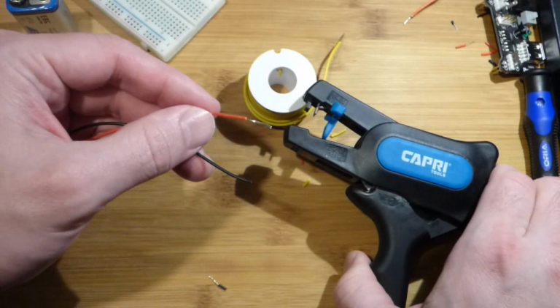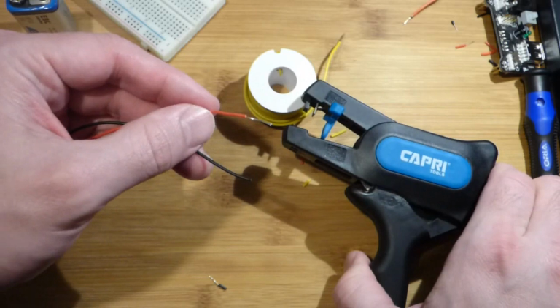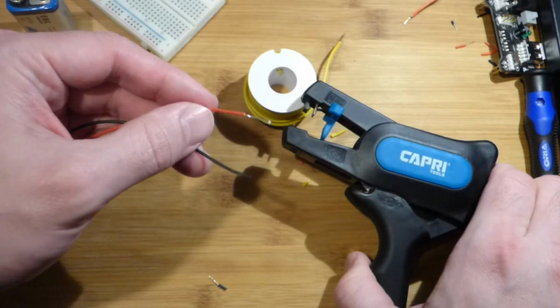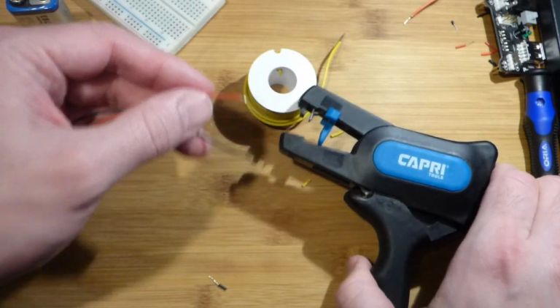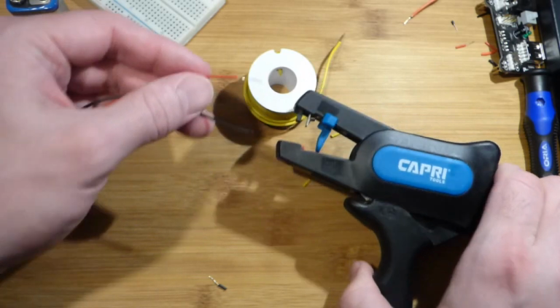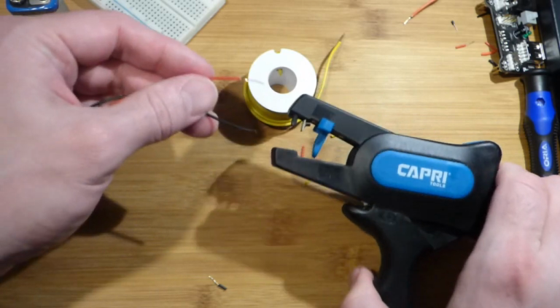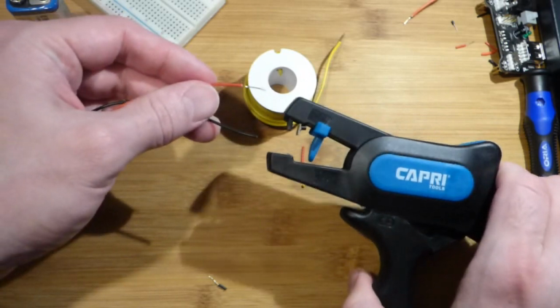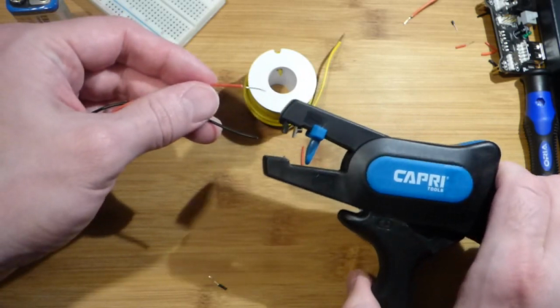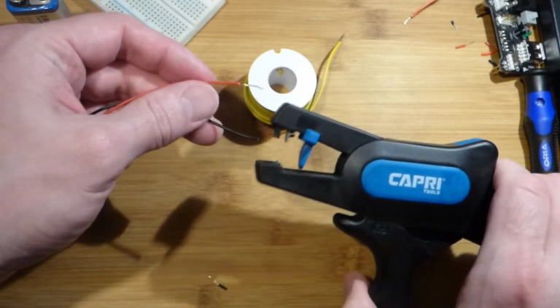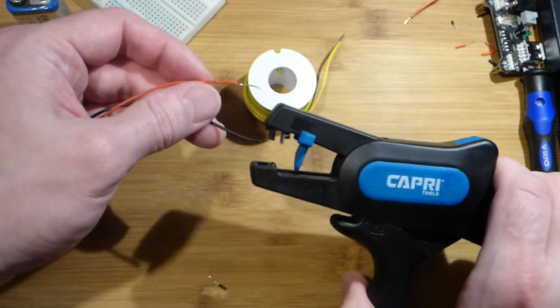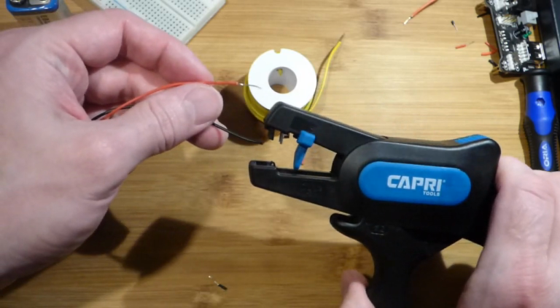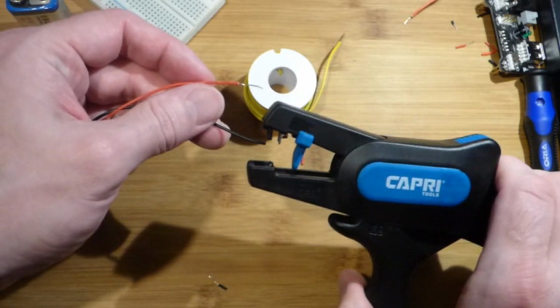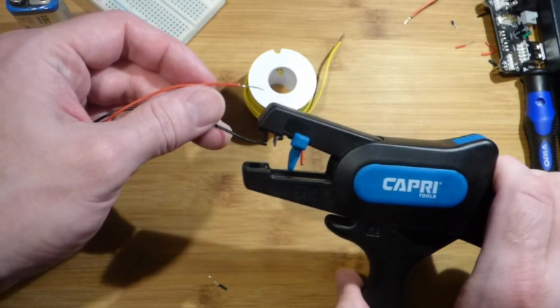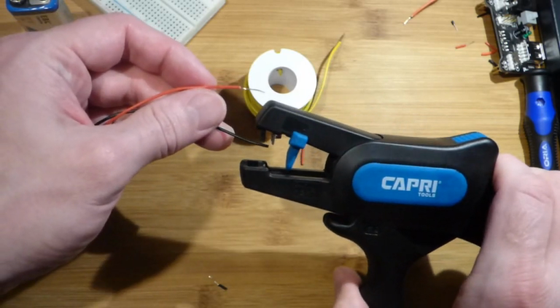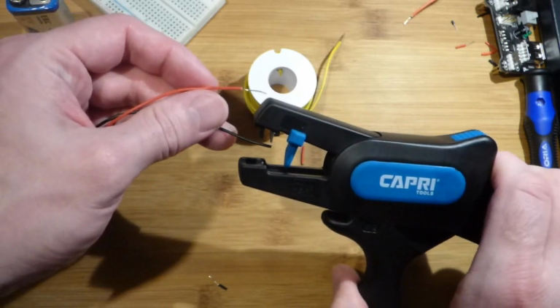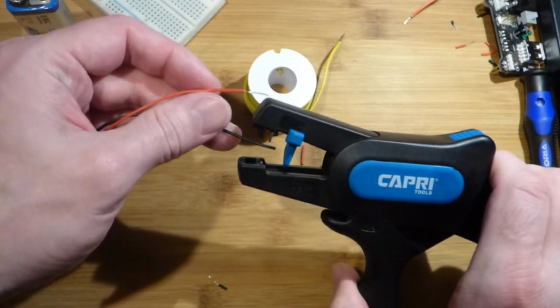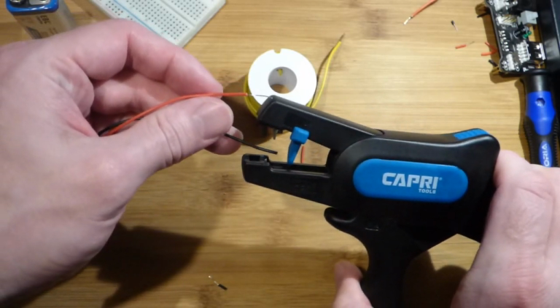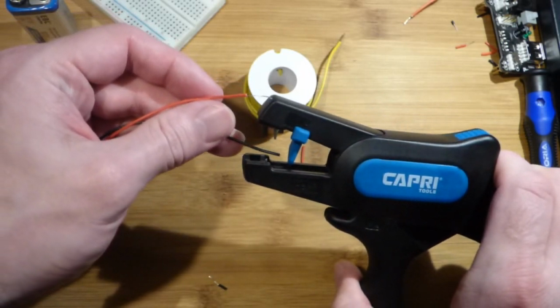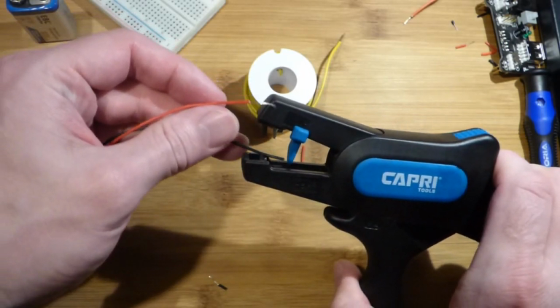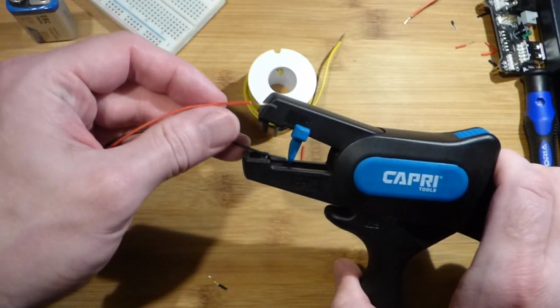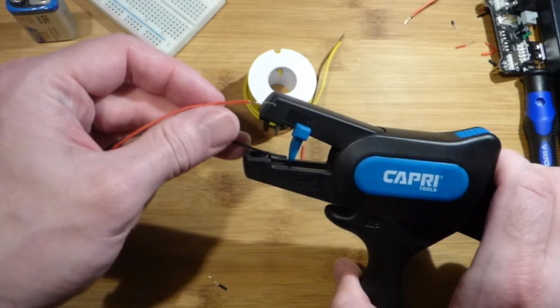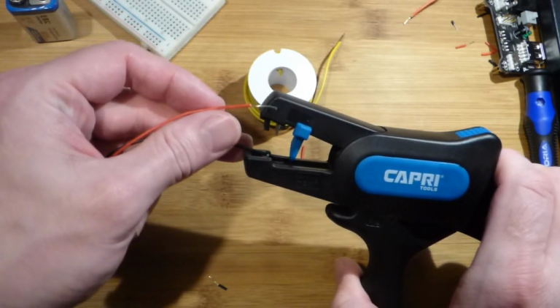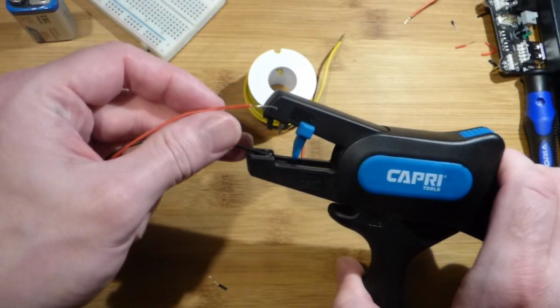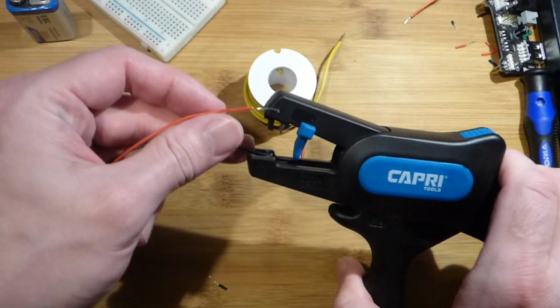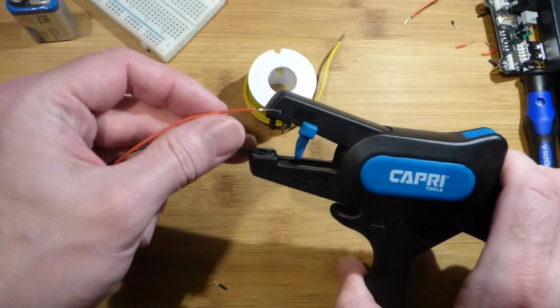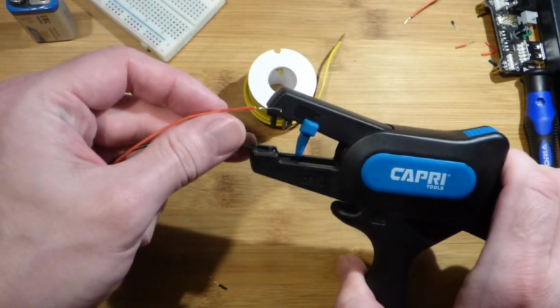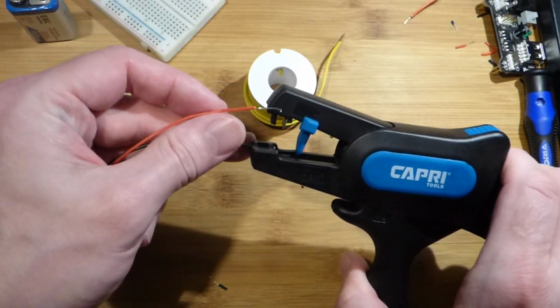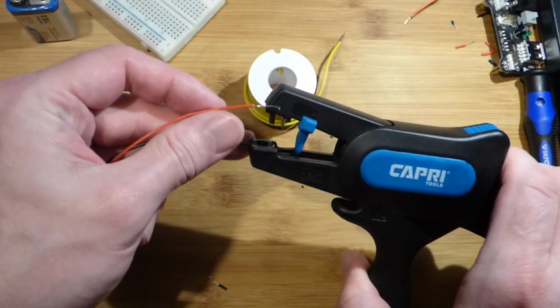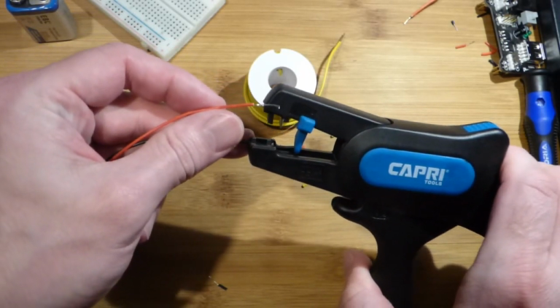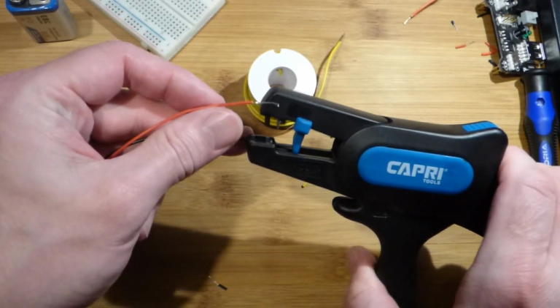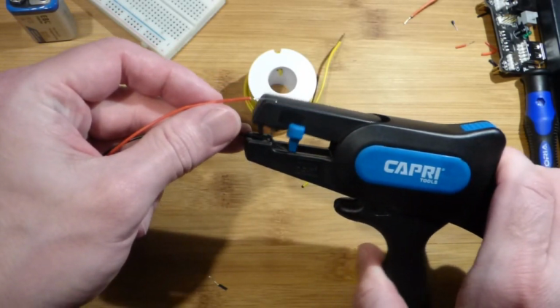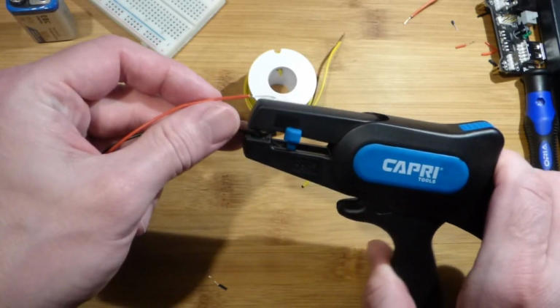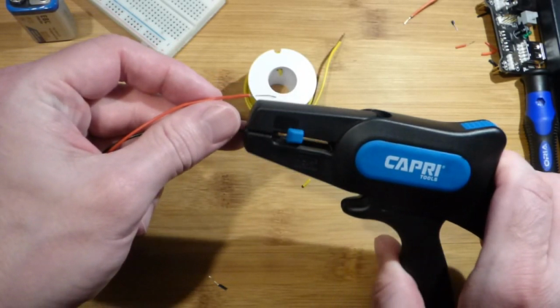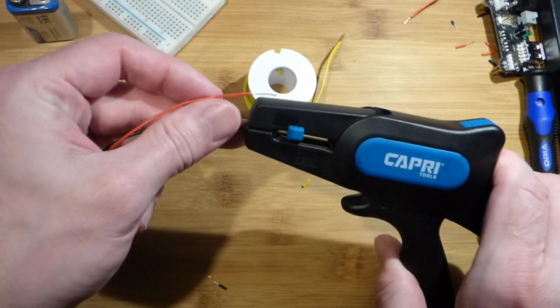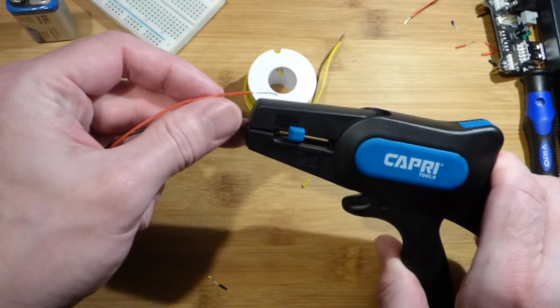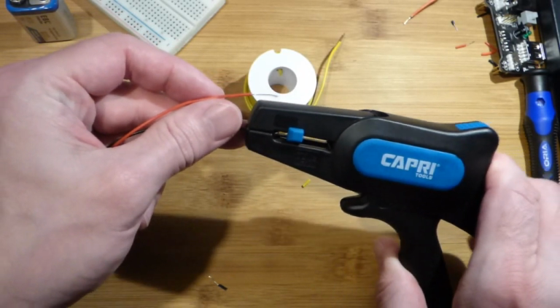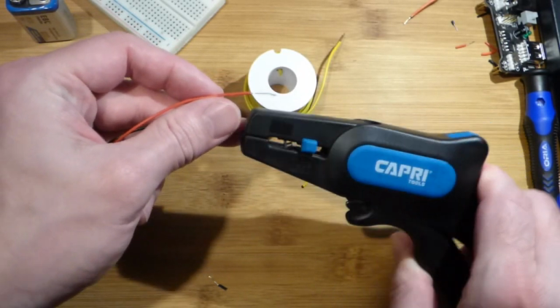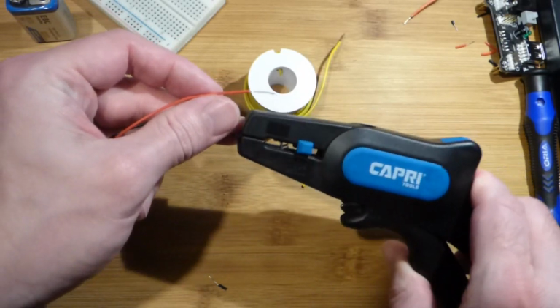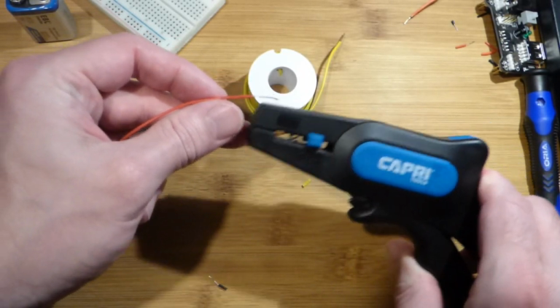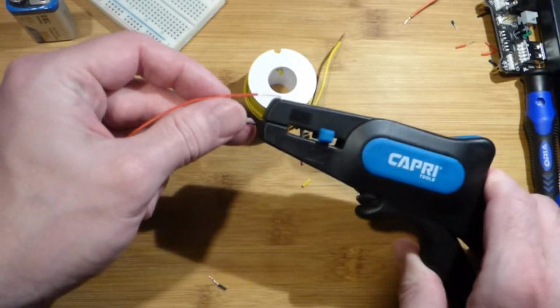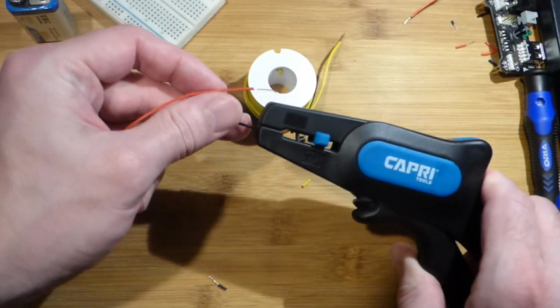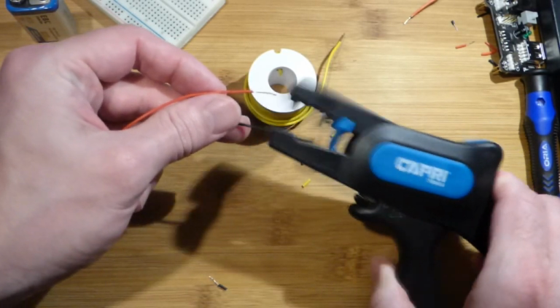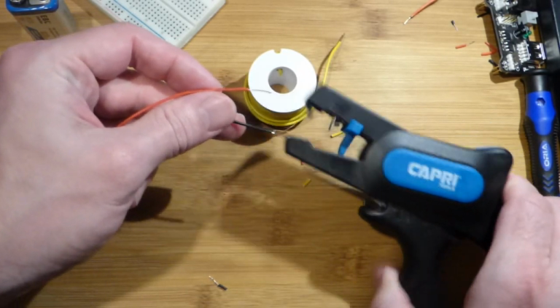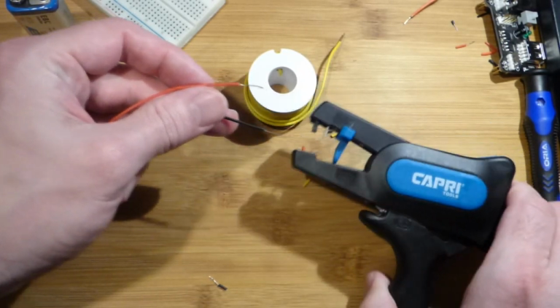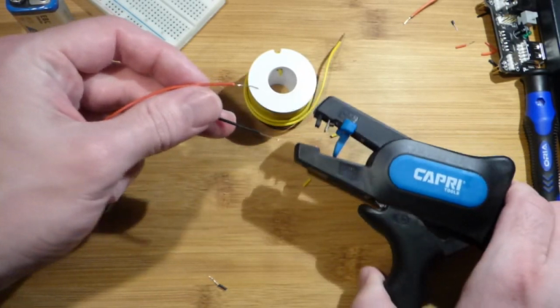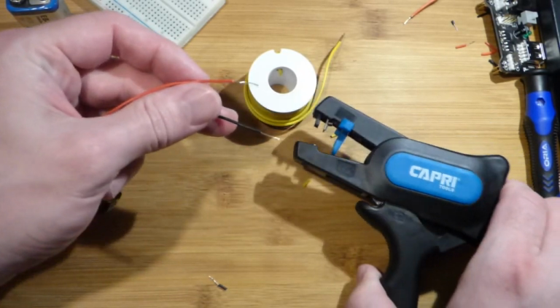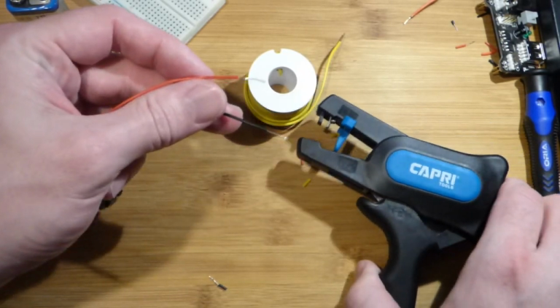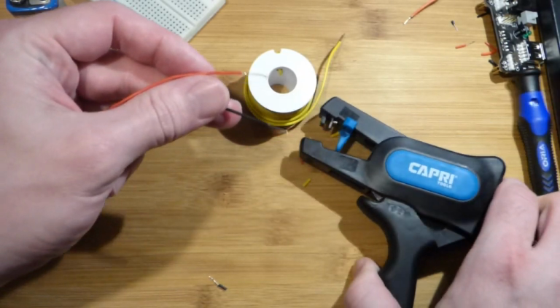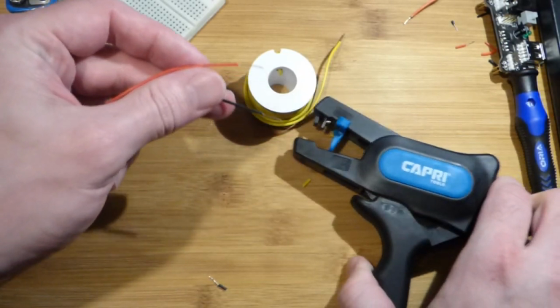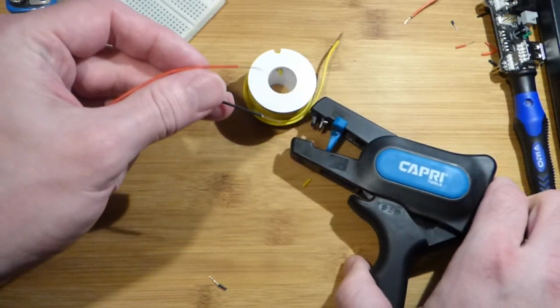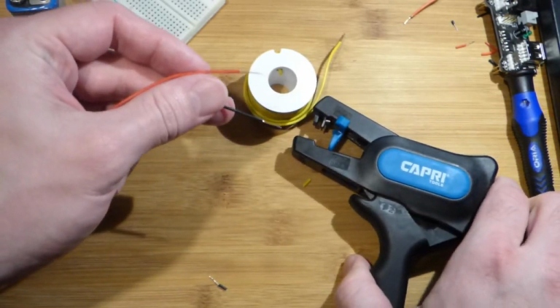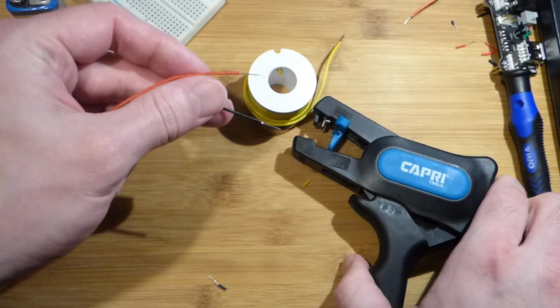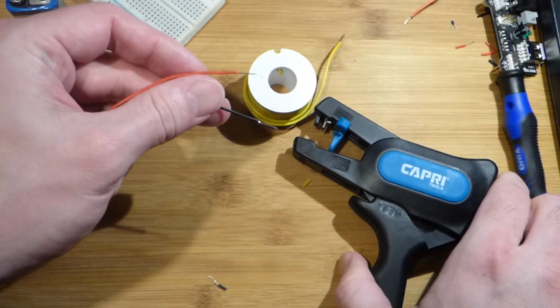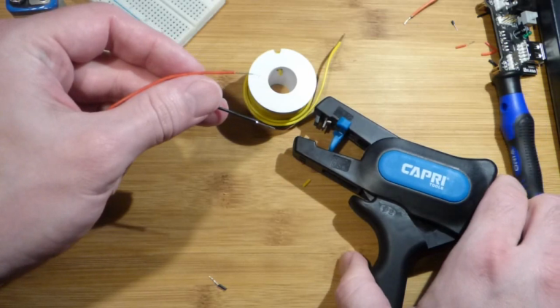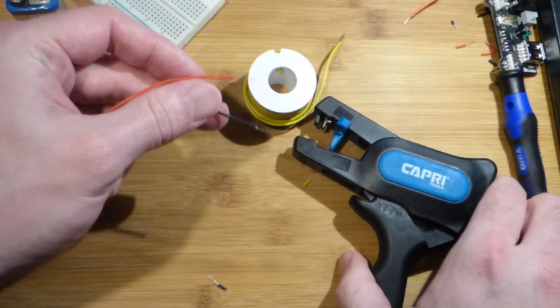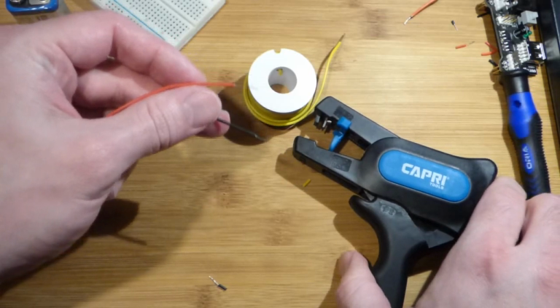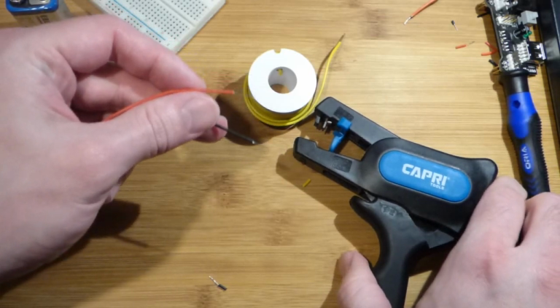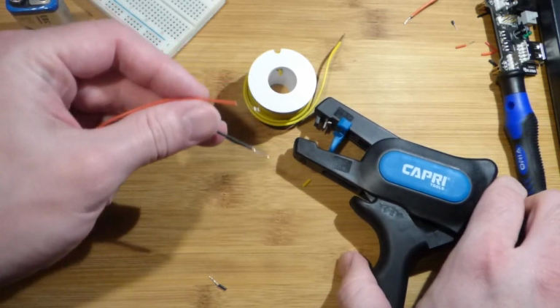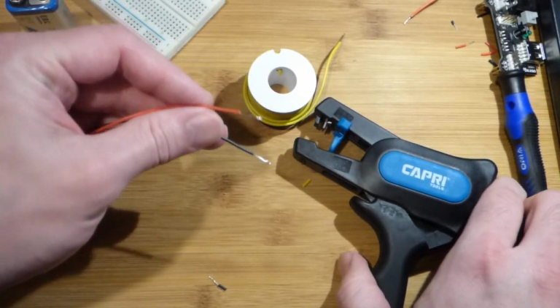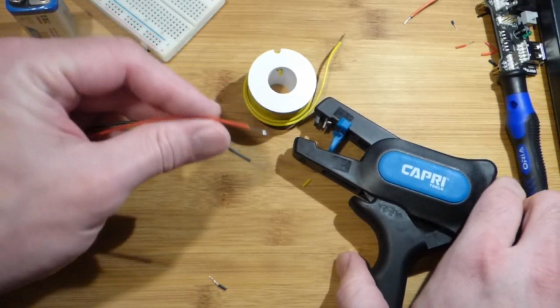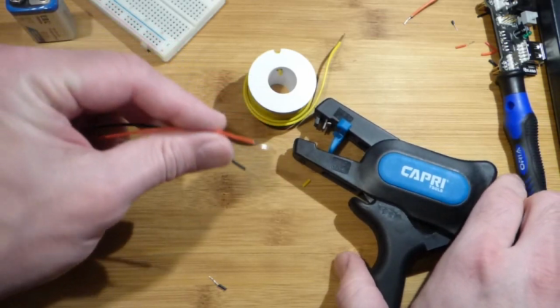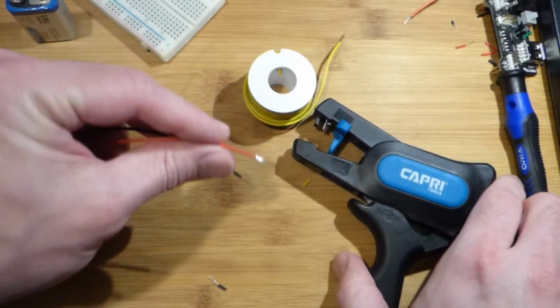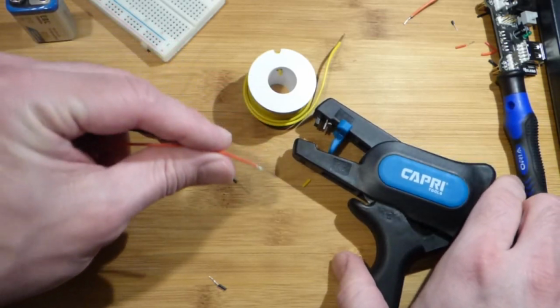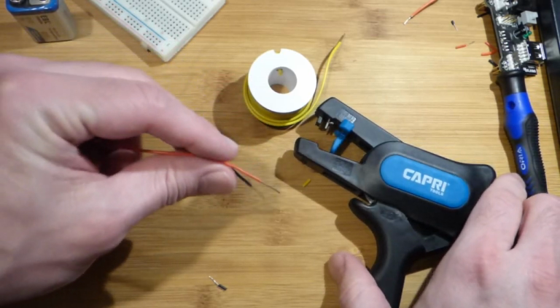And then we pulled the plastic right off — that one pulled it right off too.